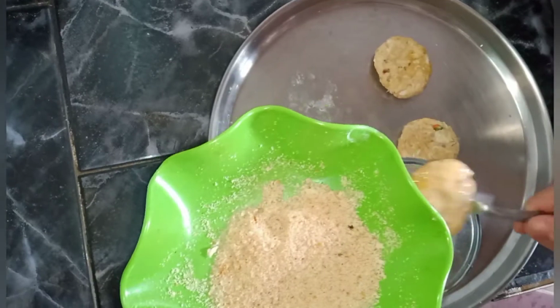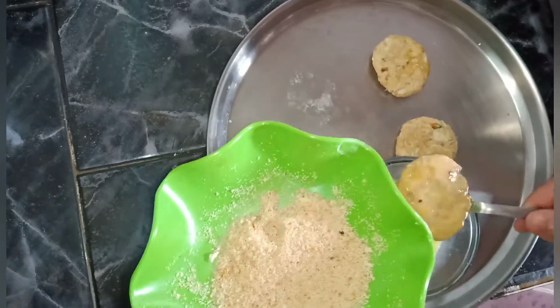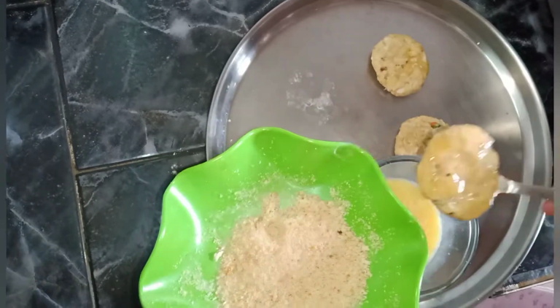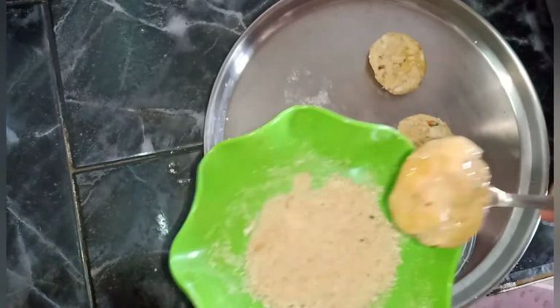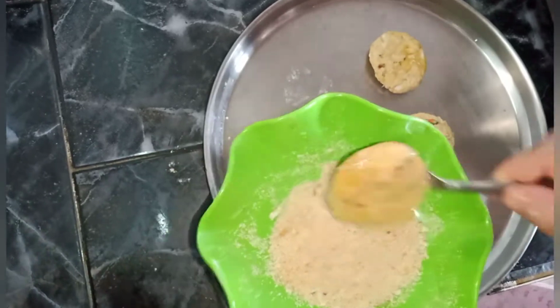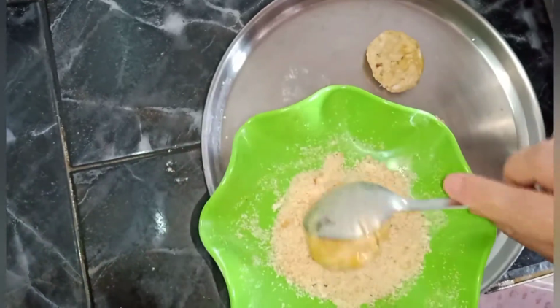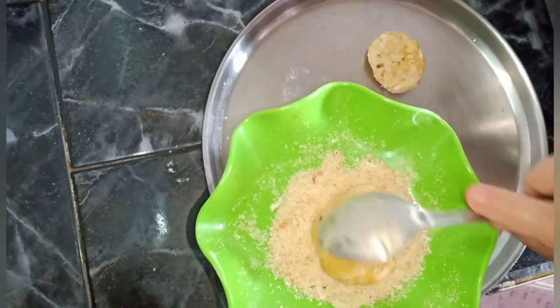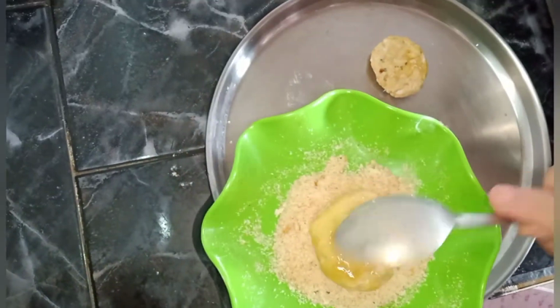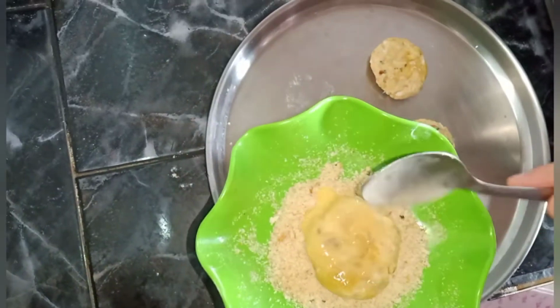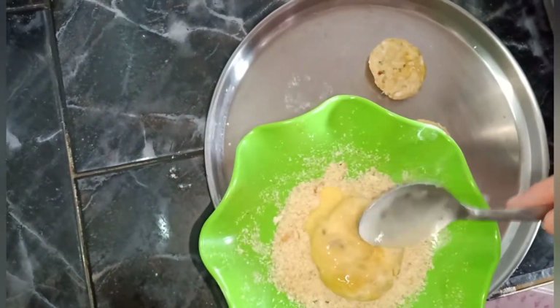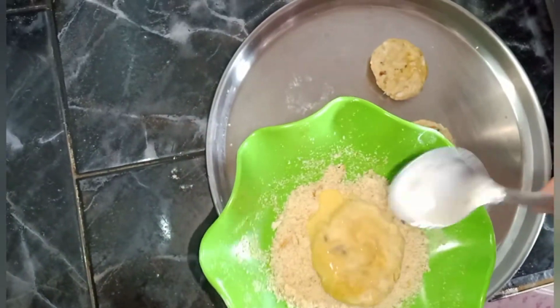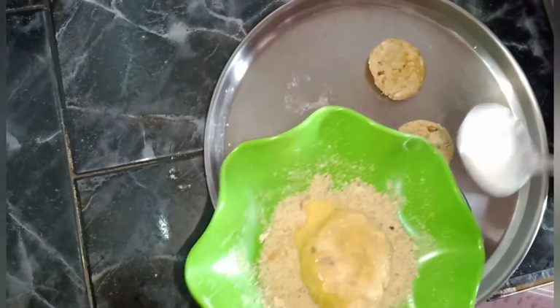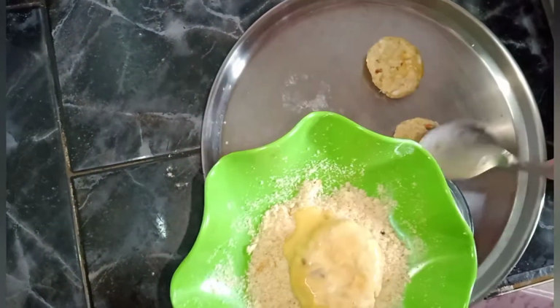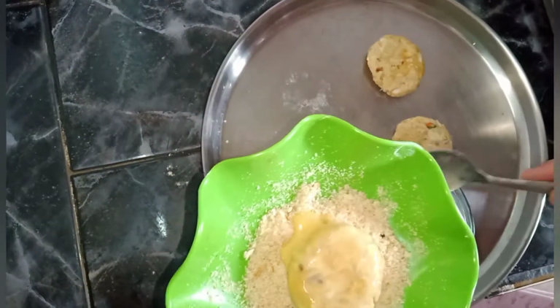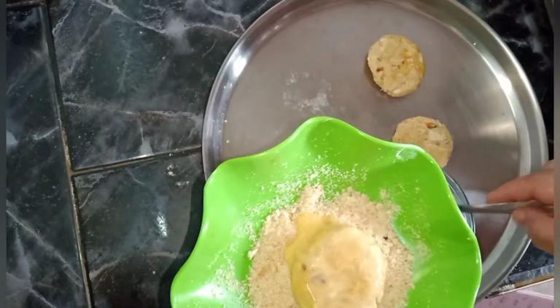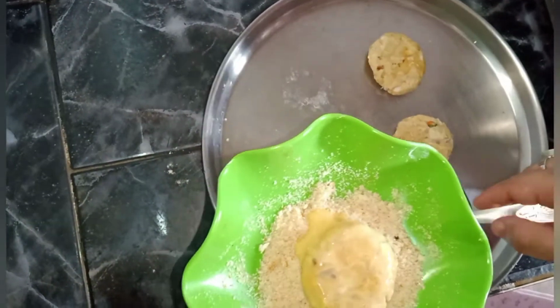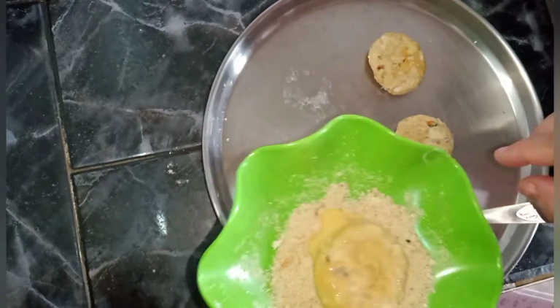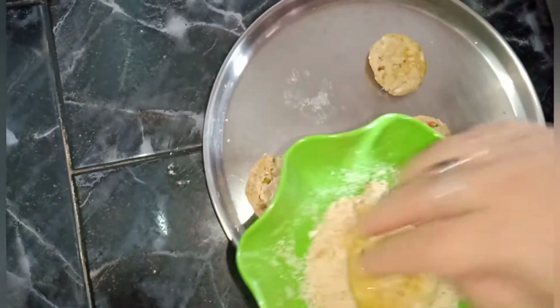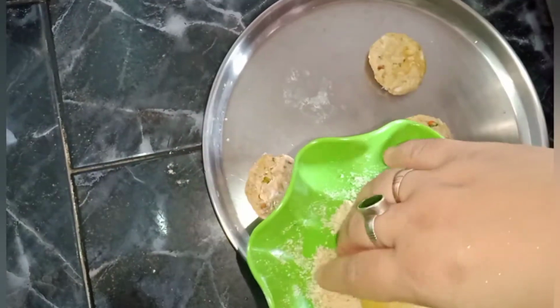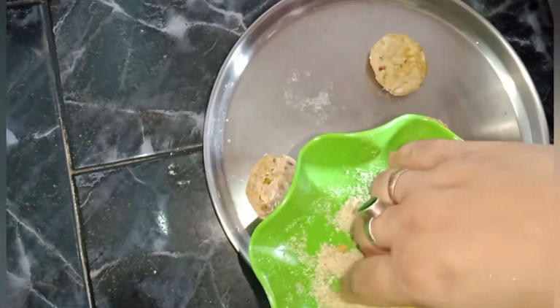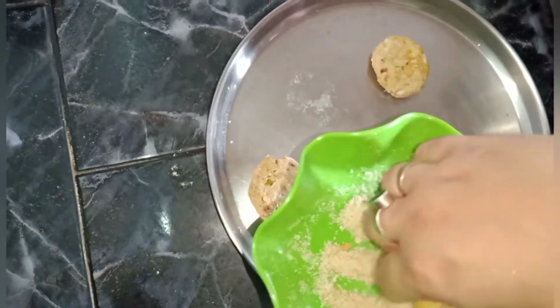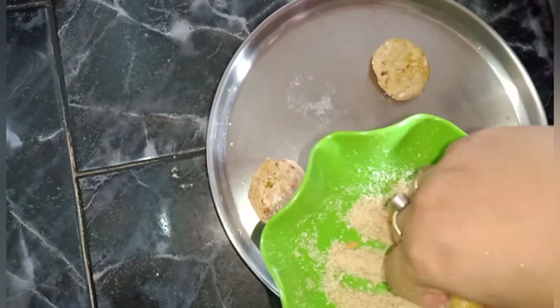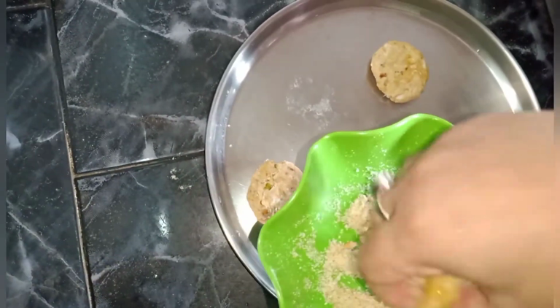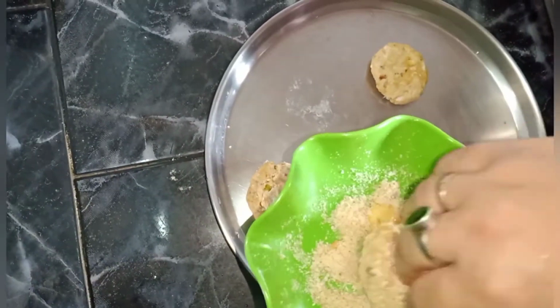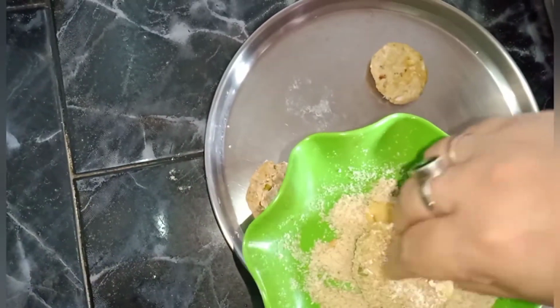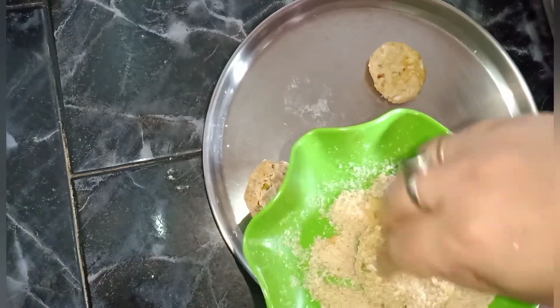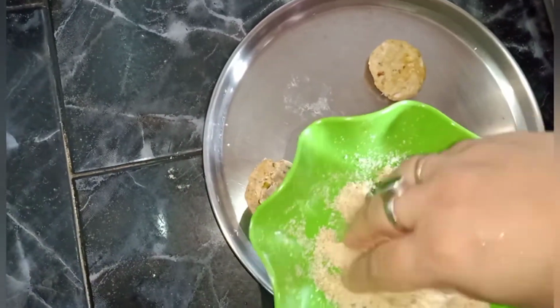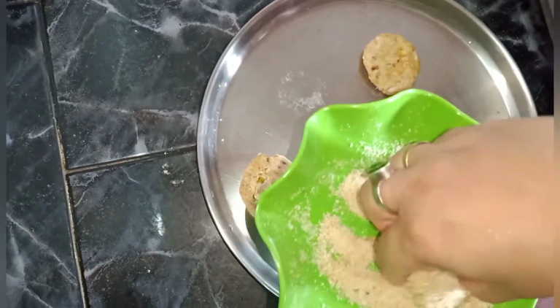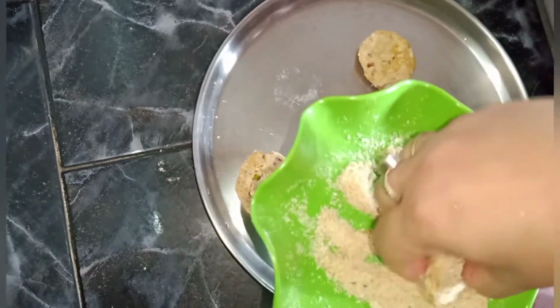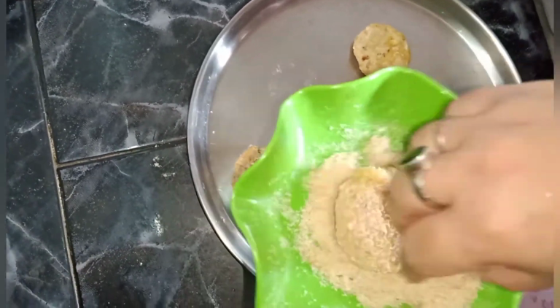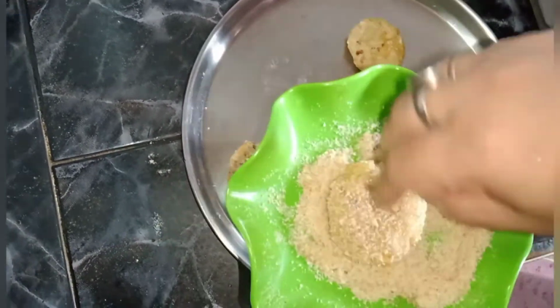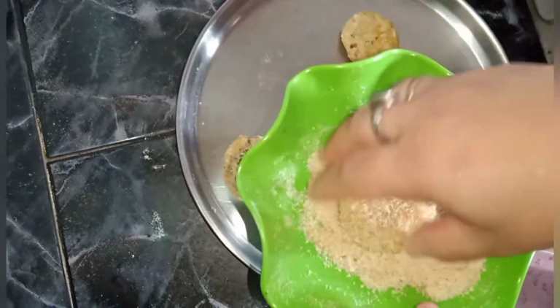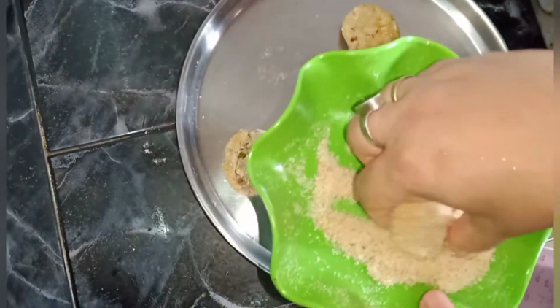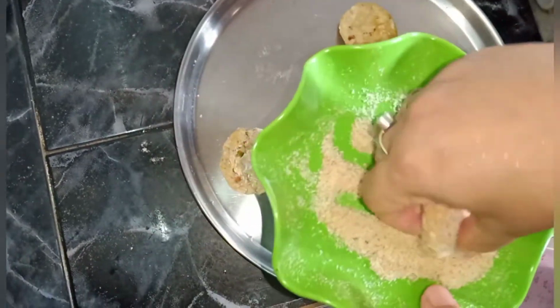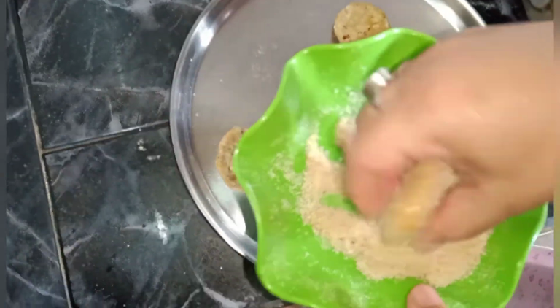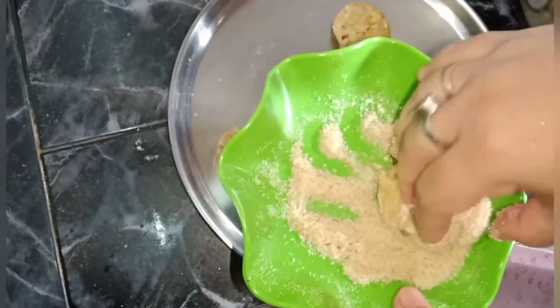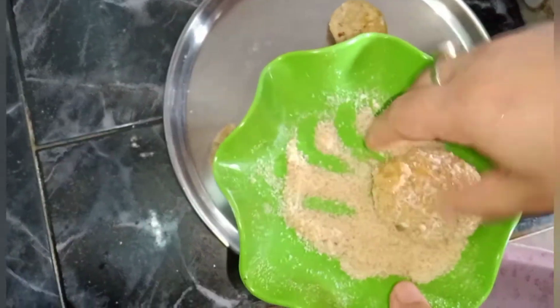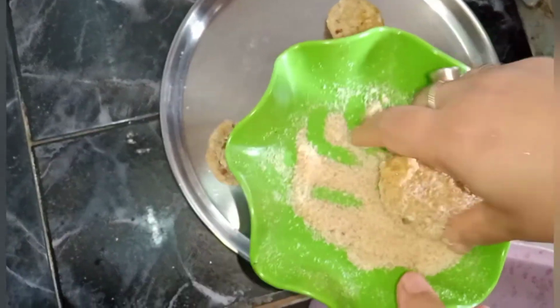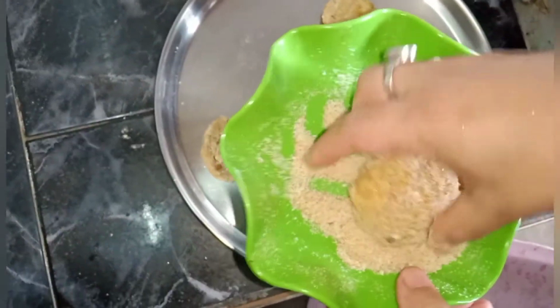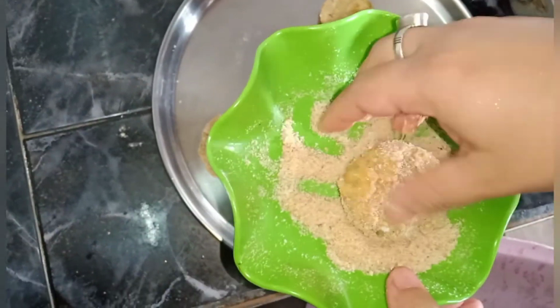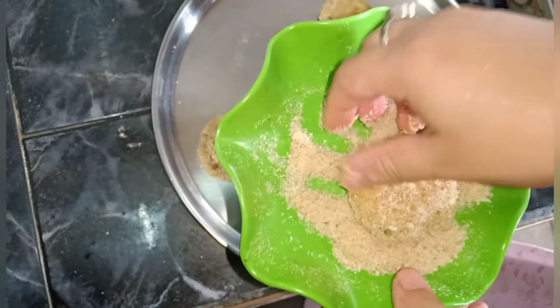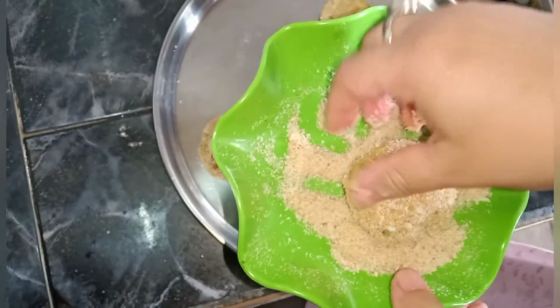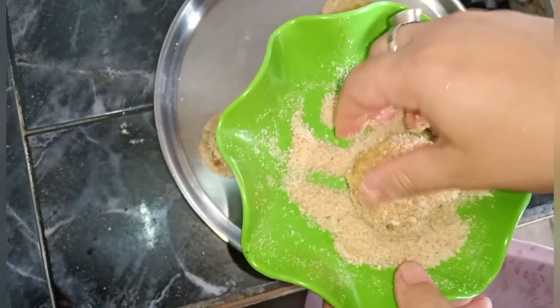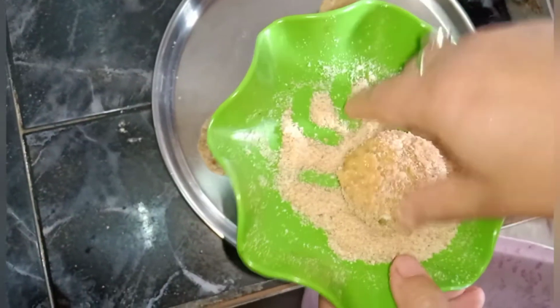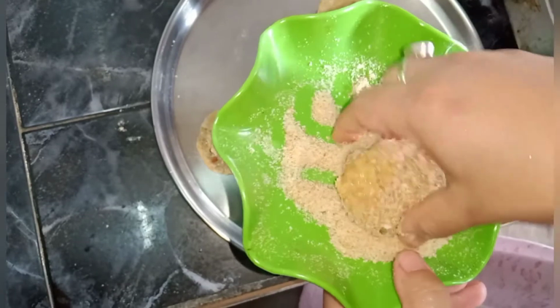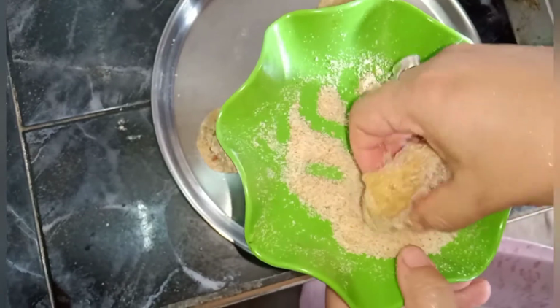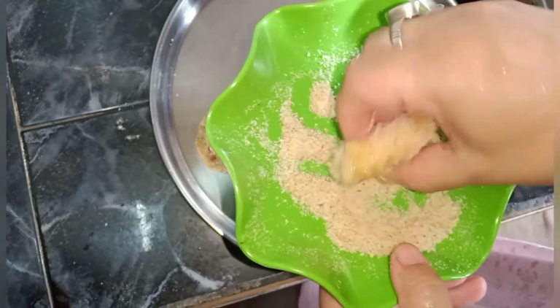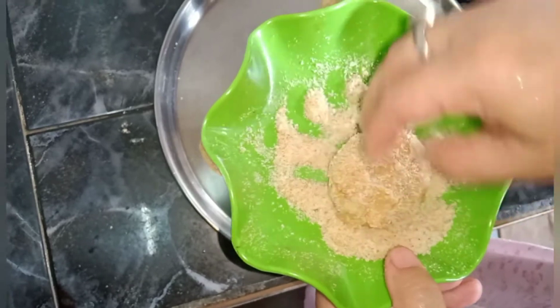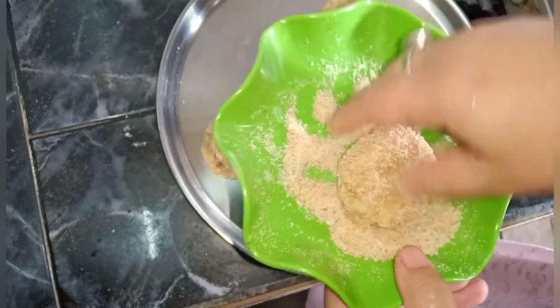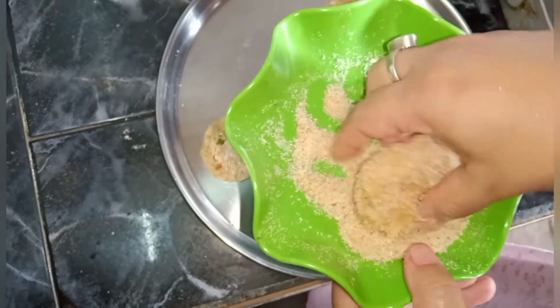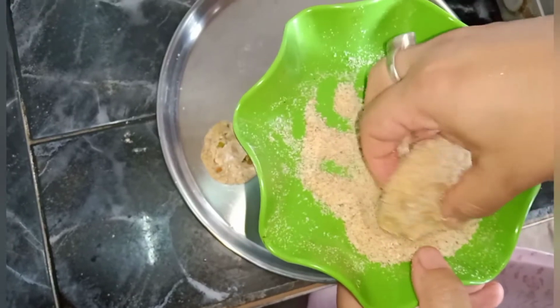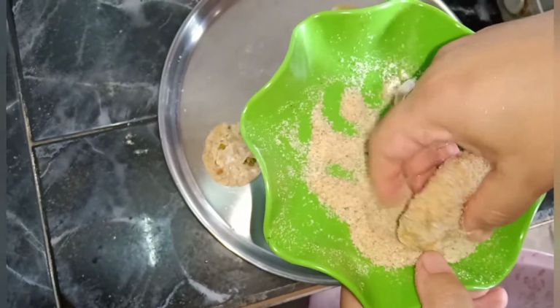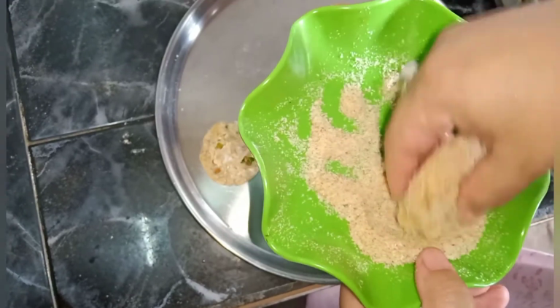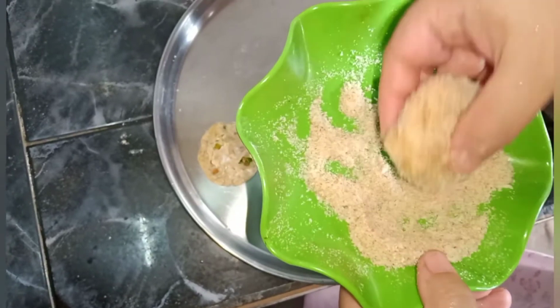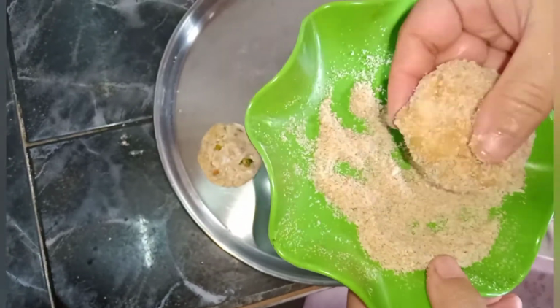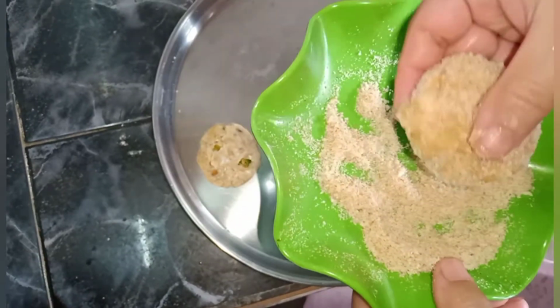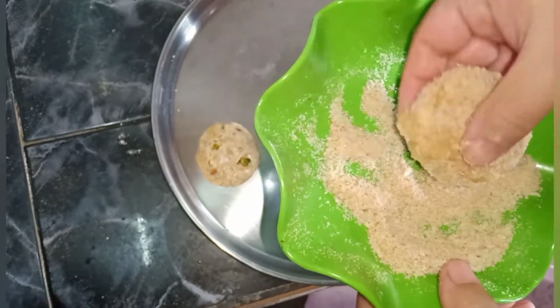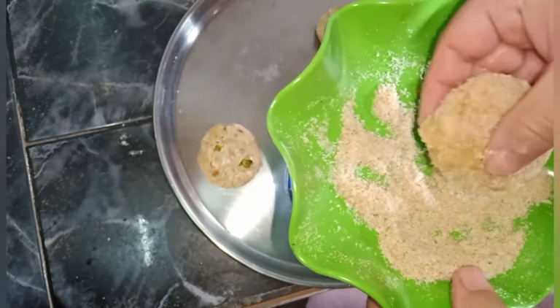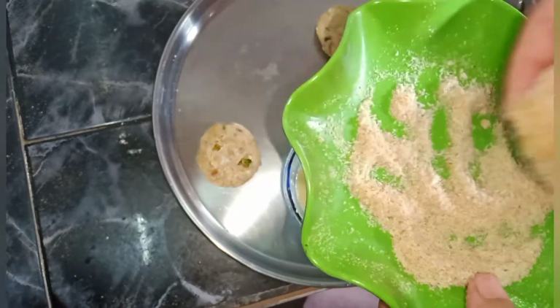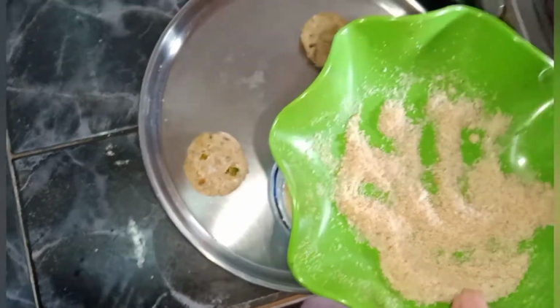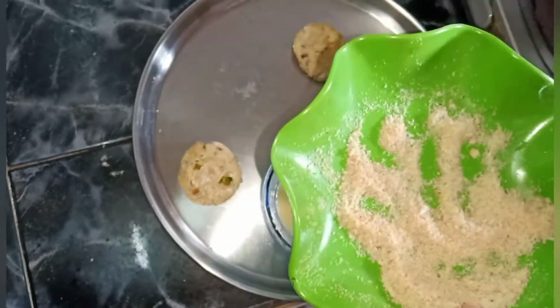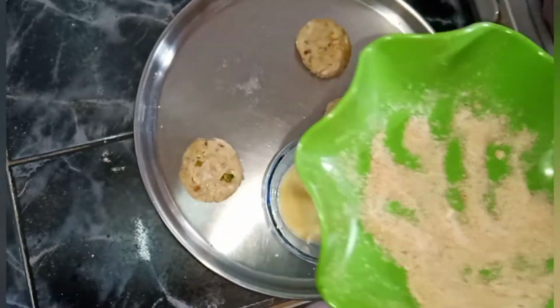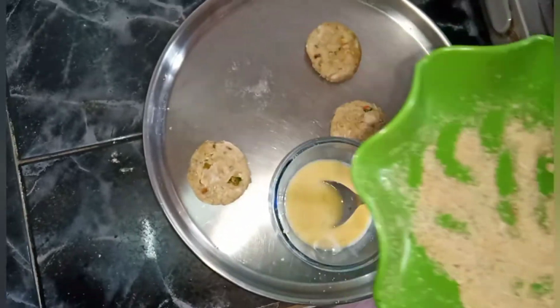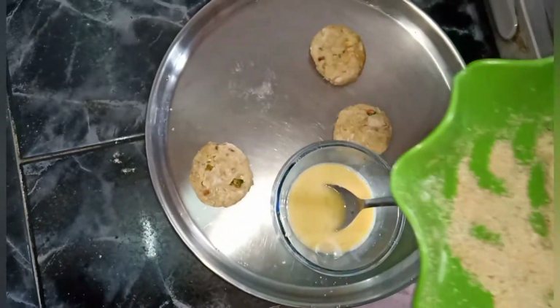Then I will use the breadcrumbs to make the cutlets. We will set our breadcrumbs, cut, and fry.